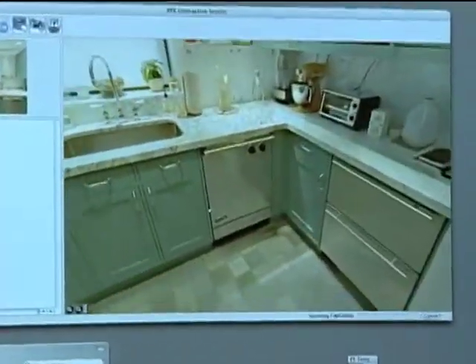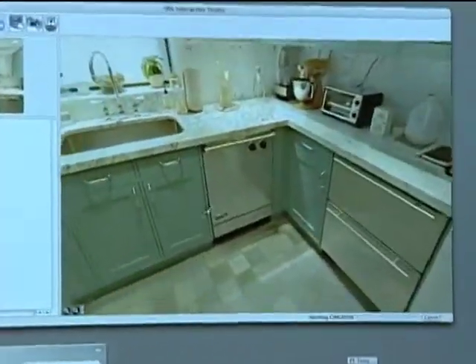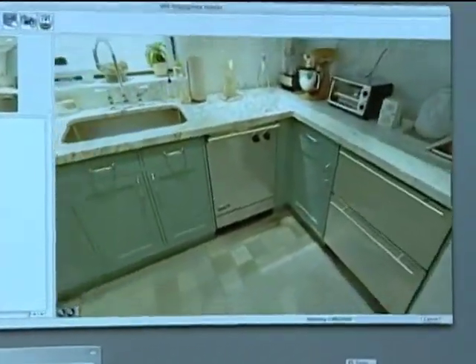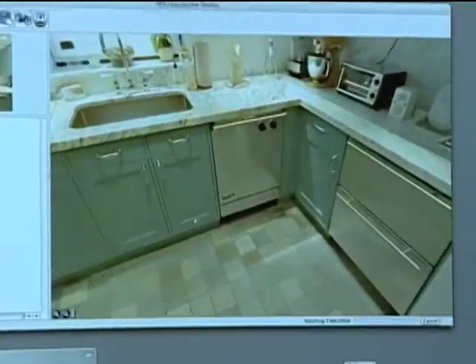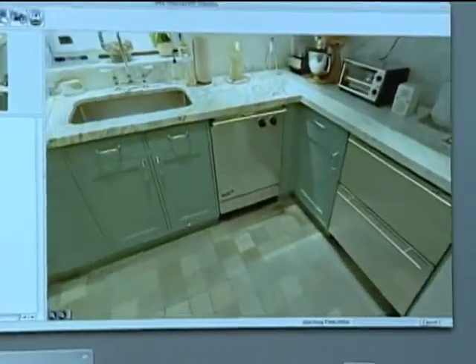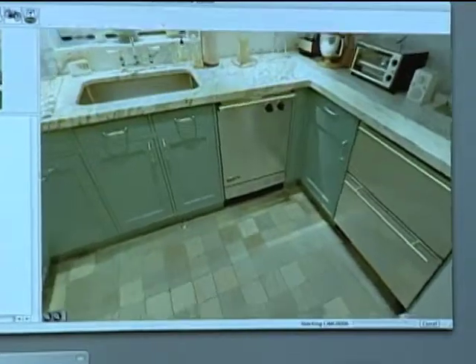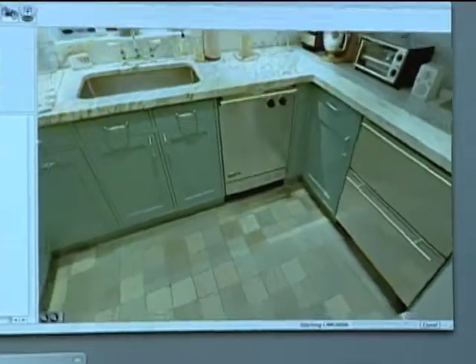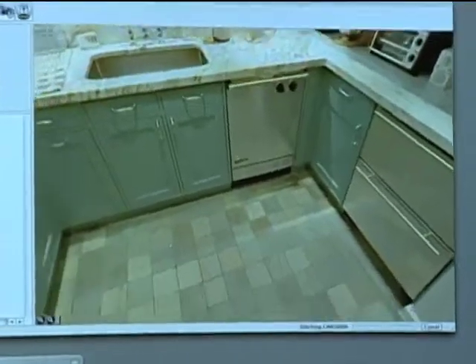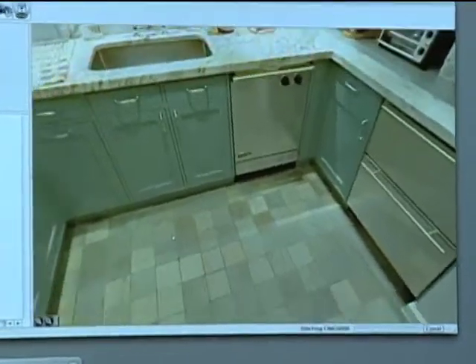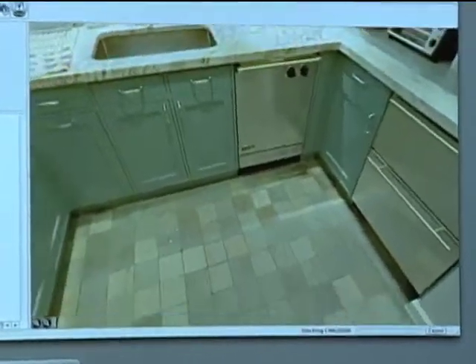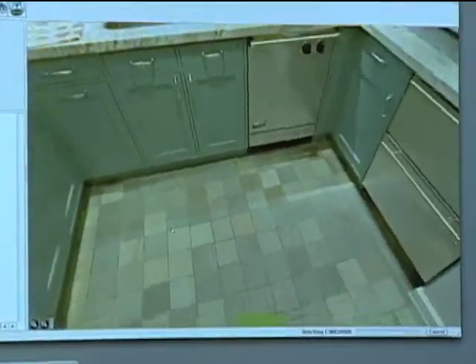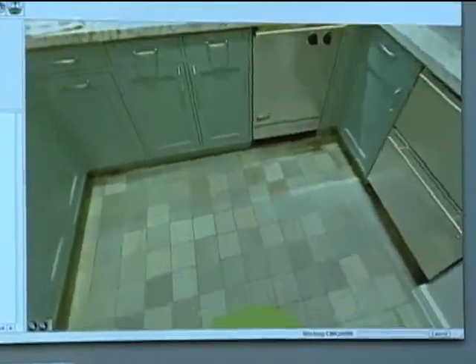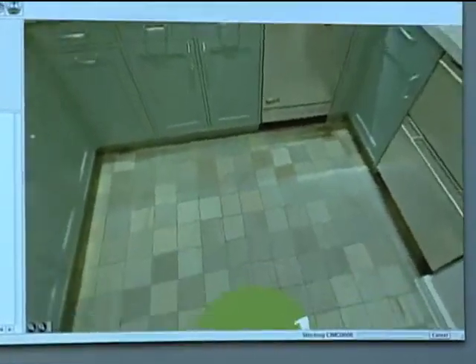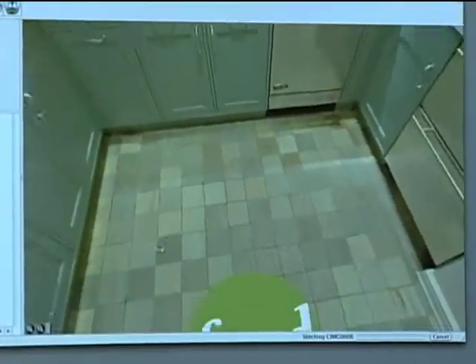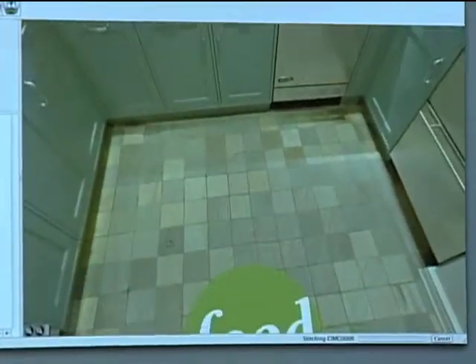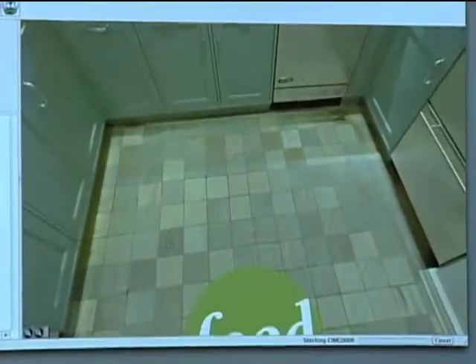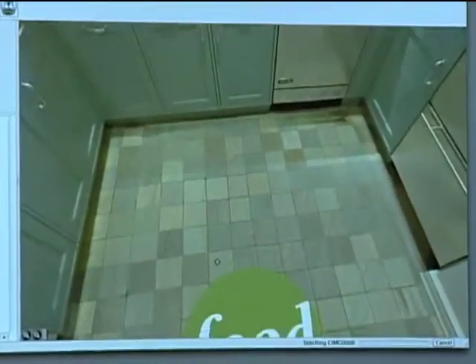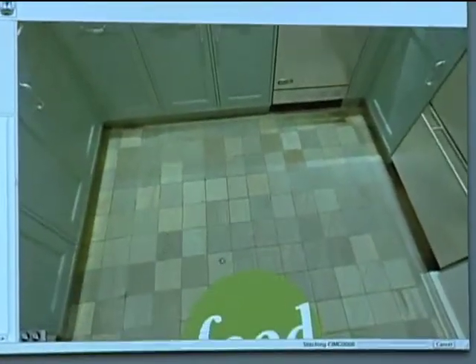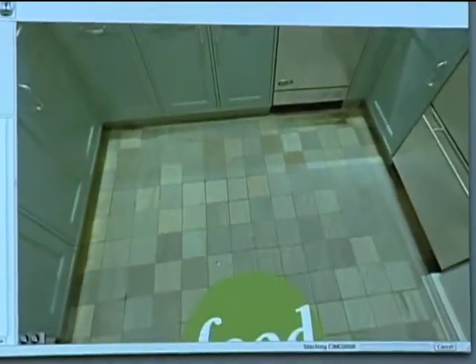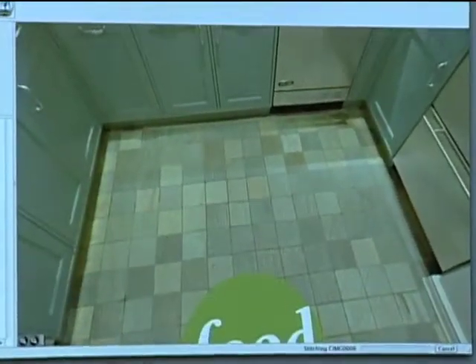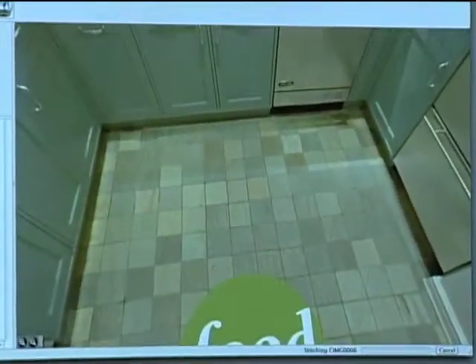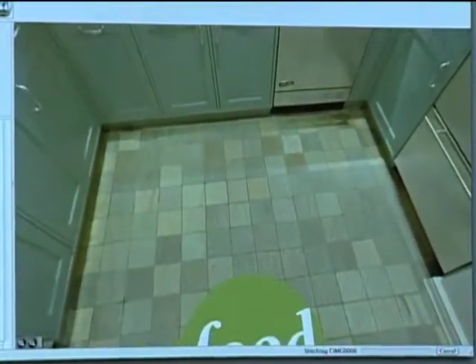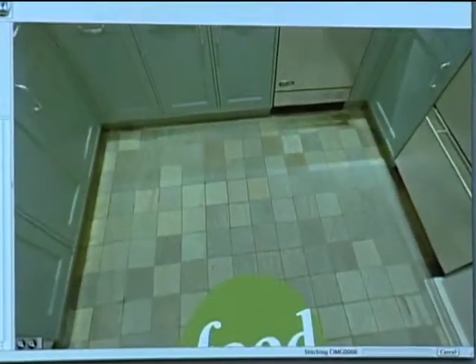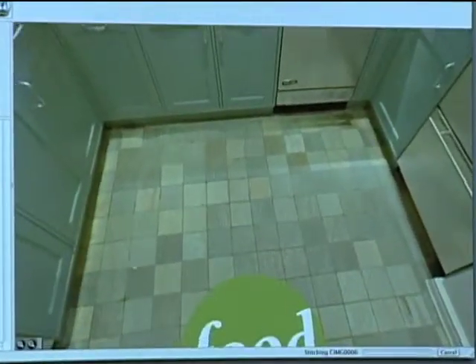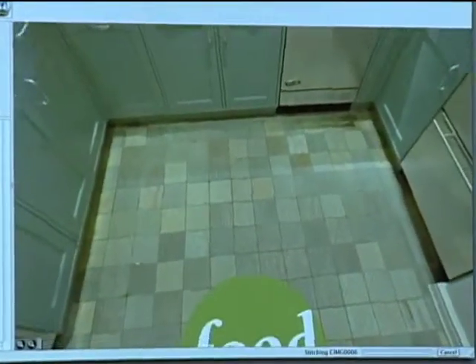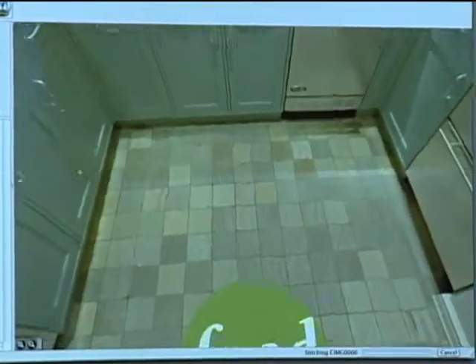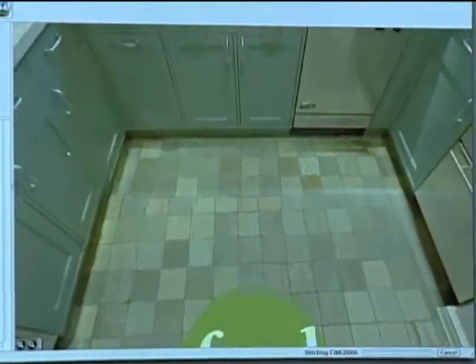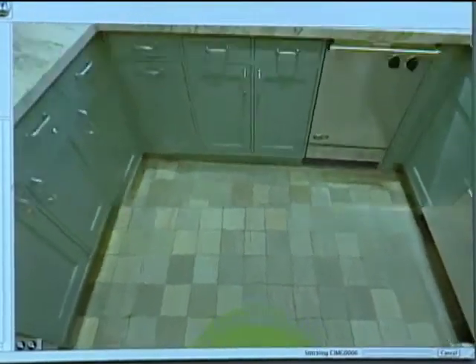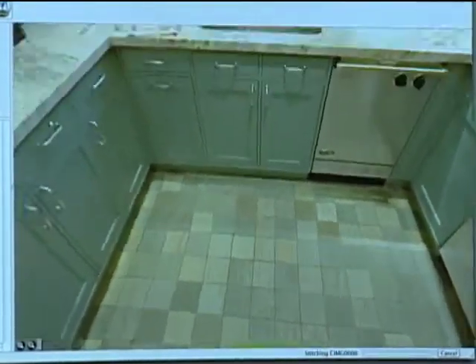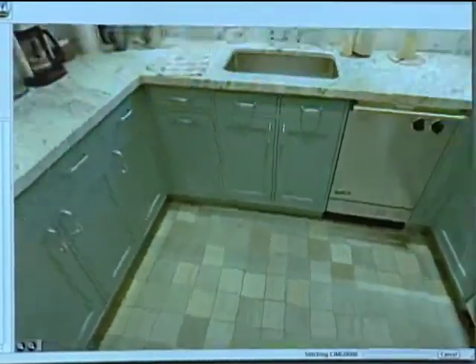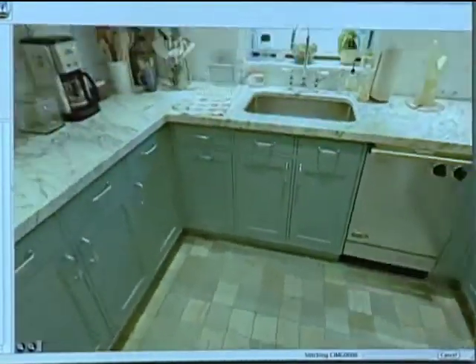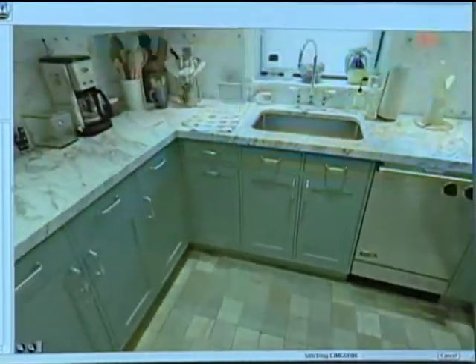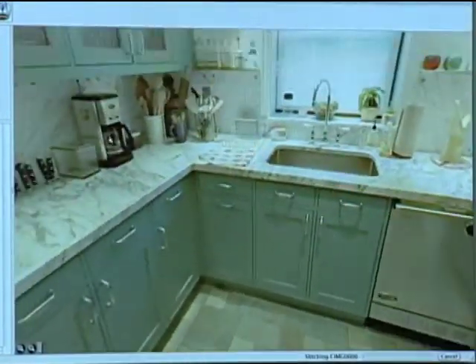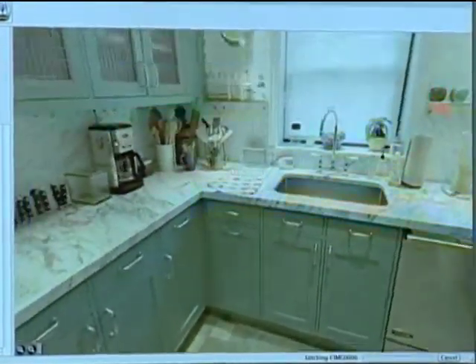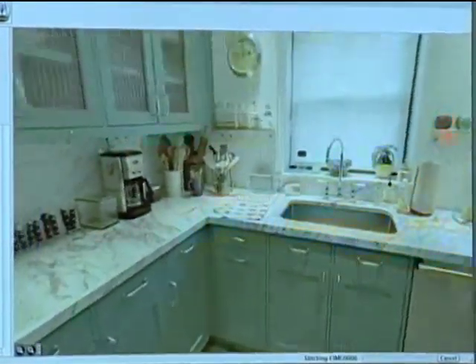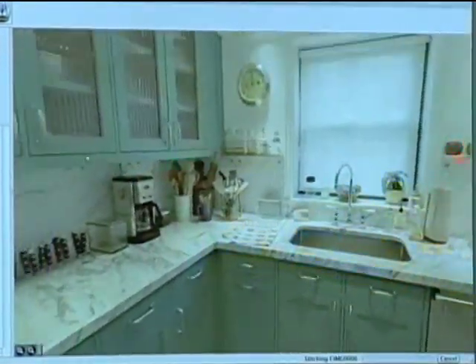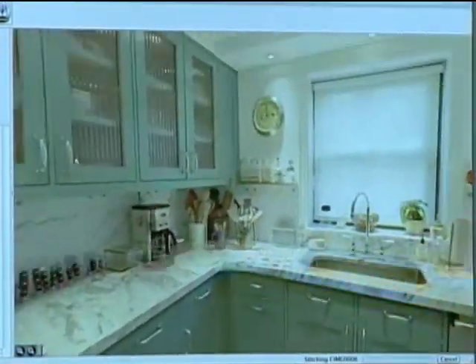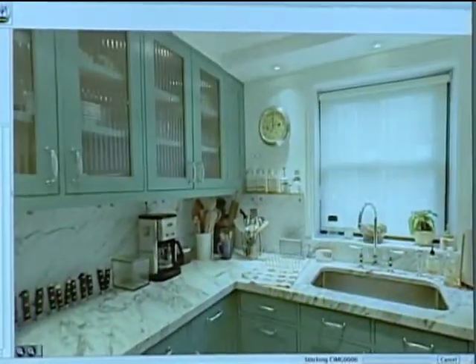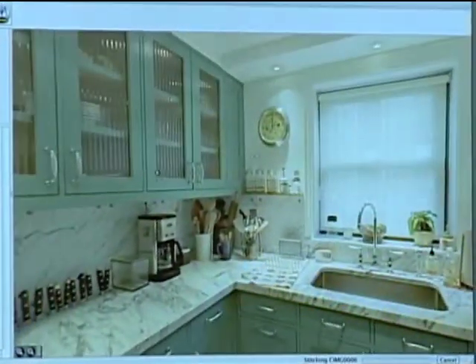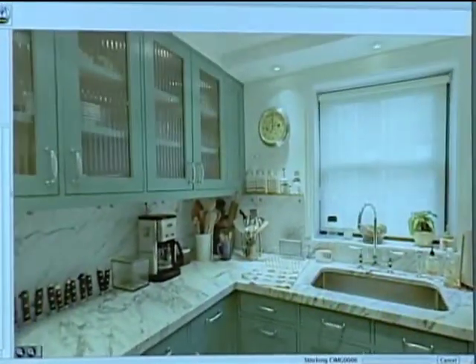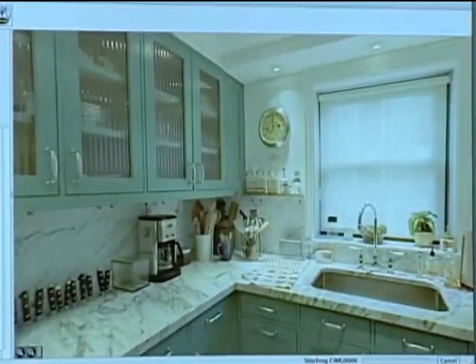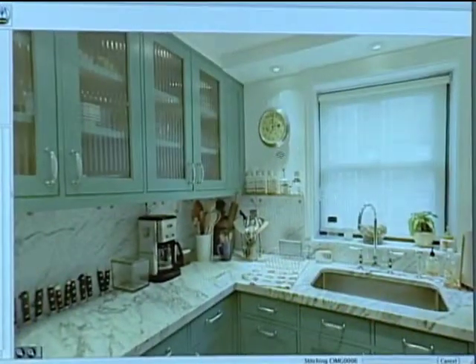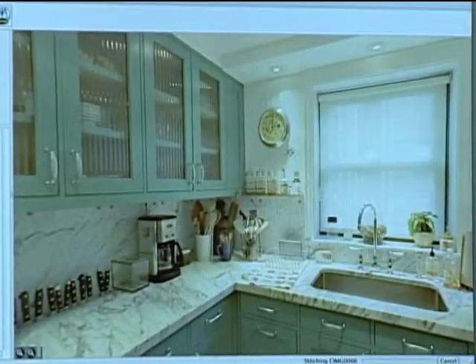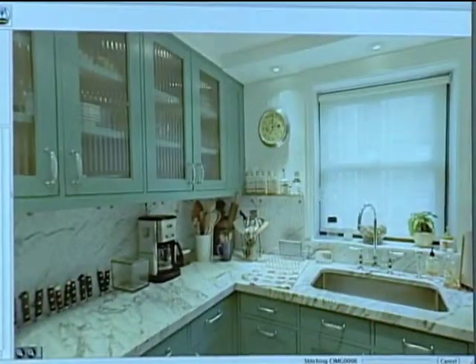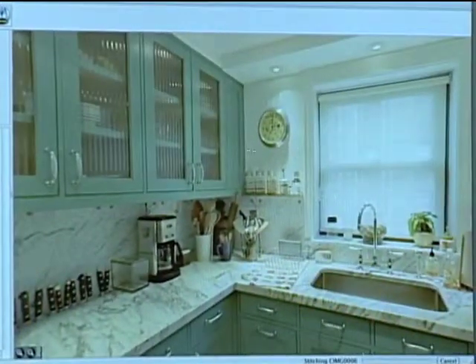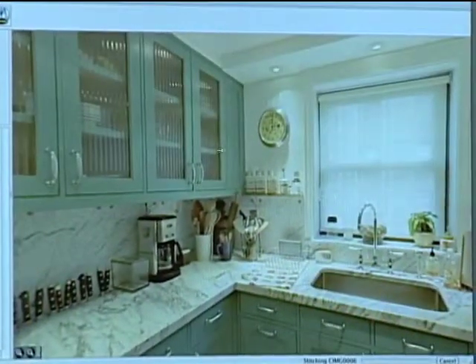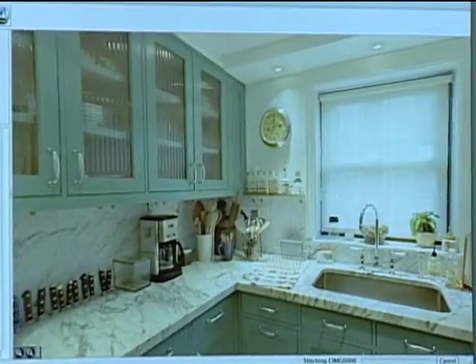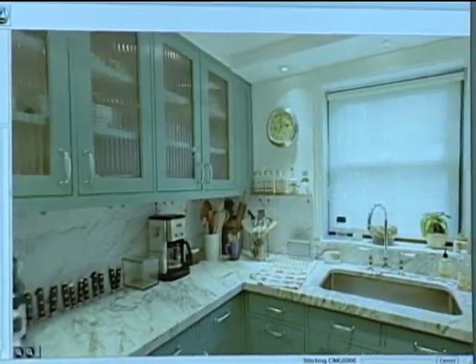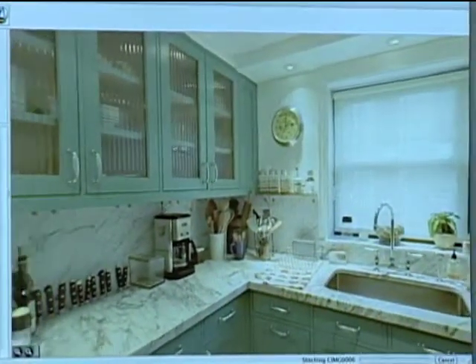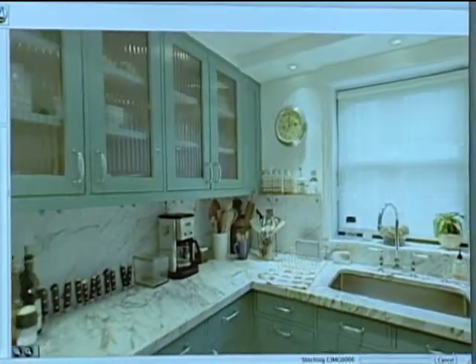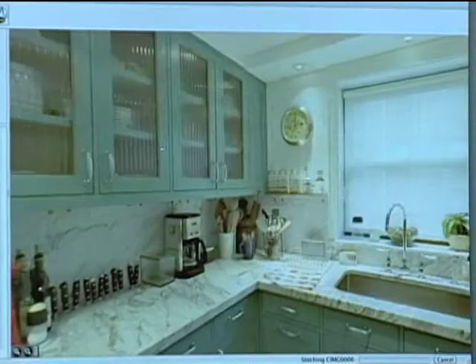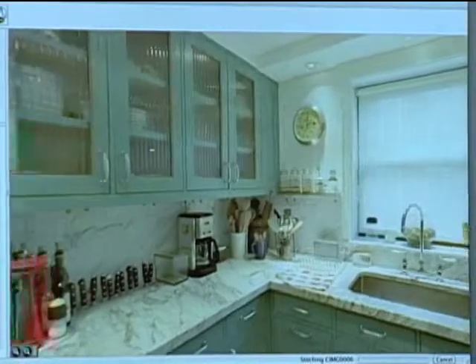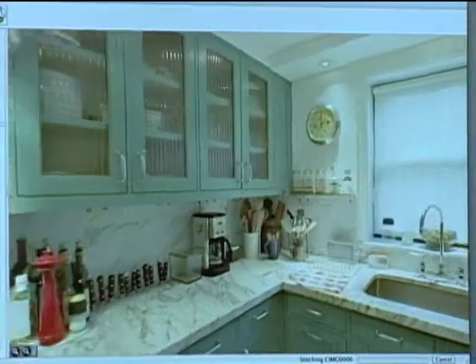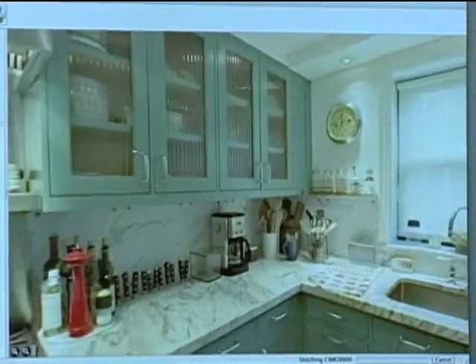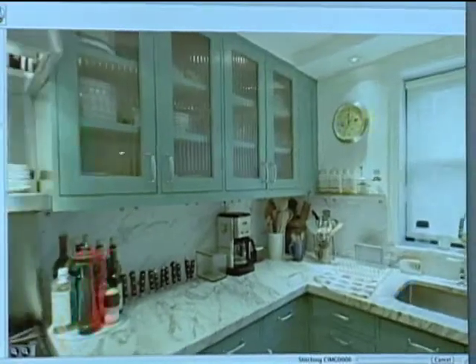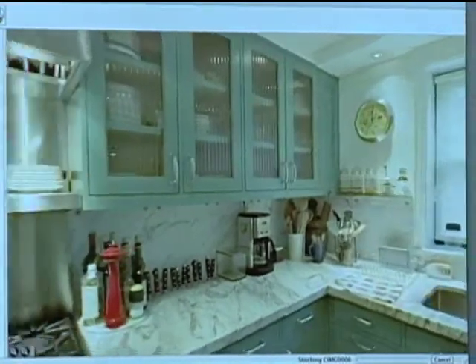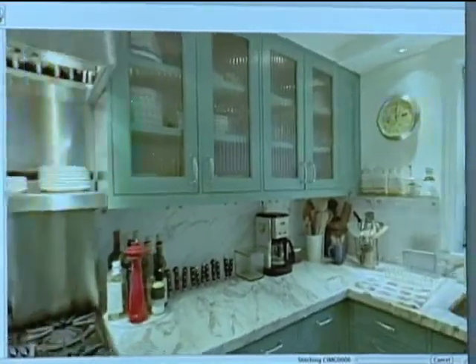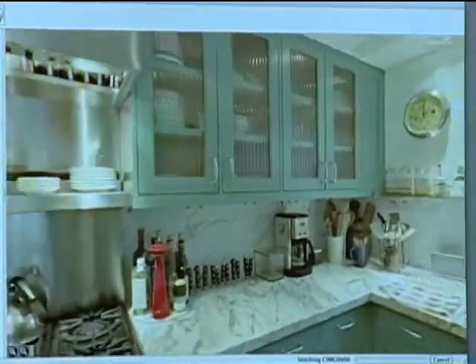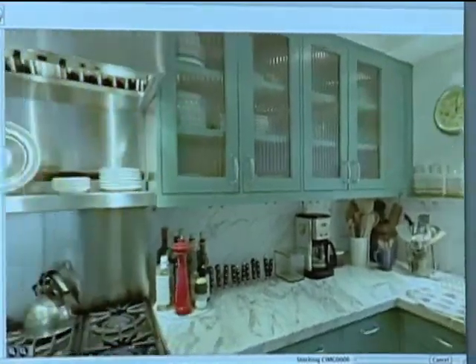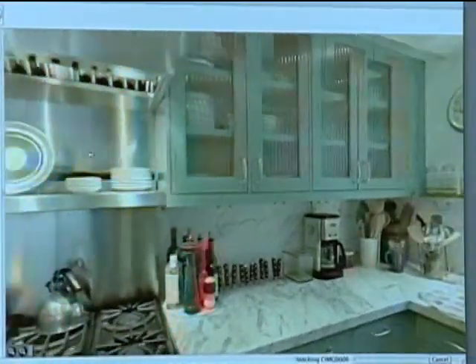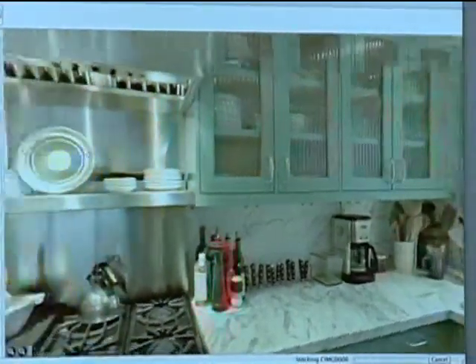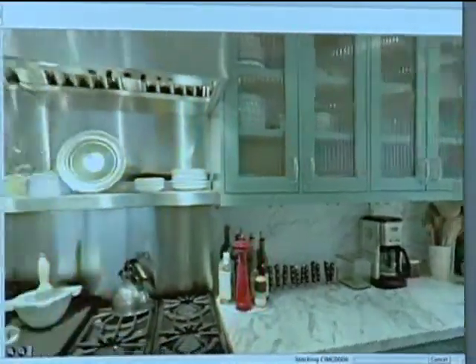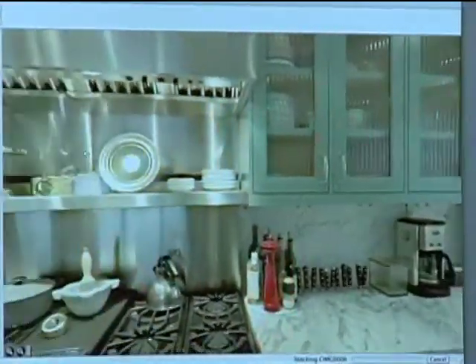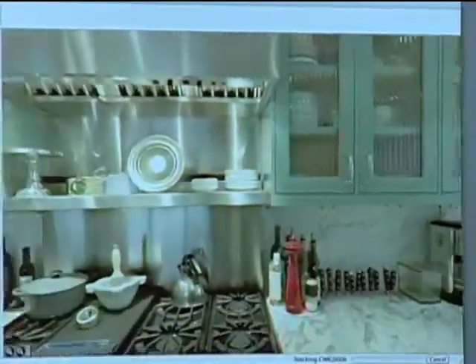Based on a similar method used to capture and process video, the company also creates immersive movie environments.